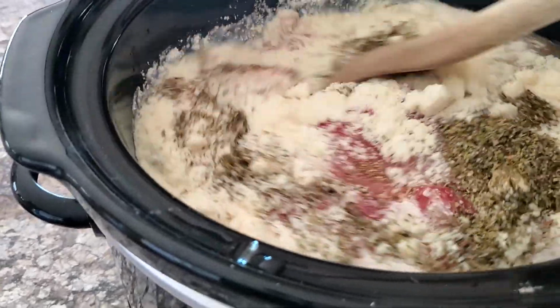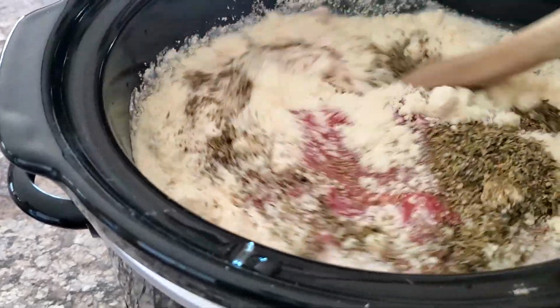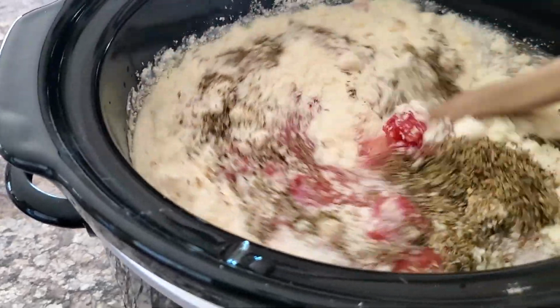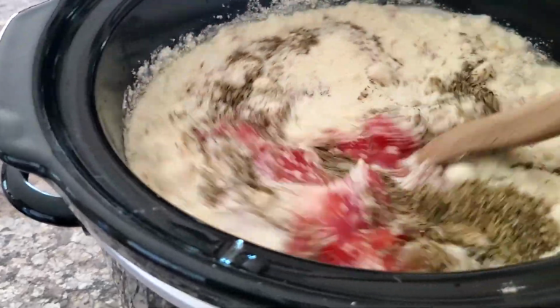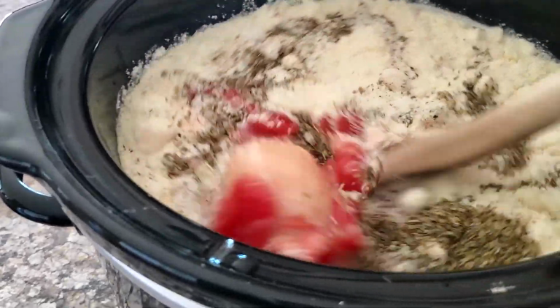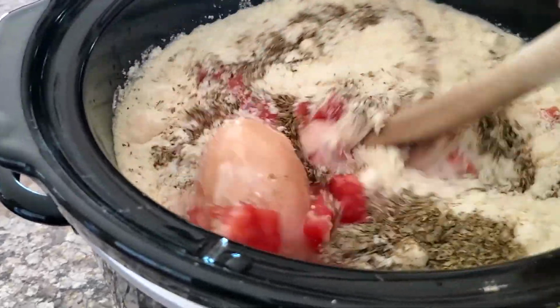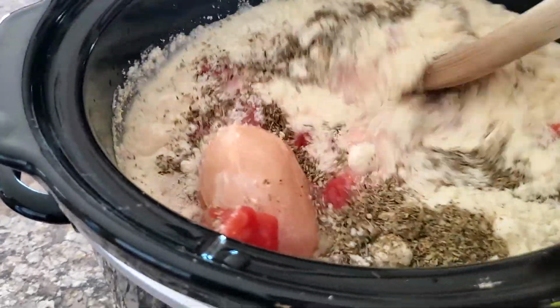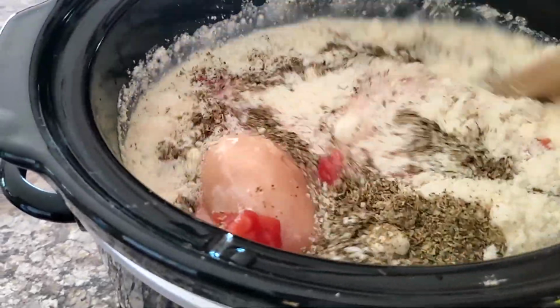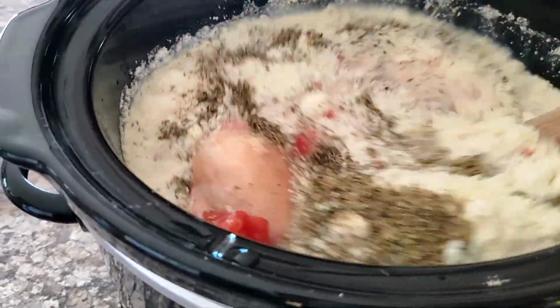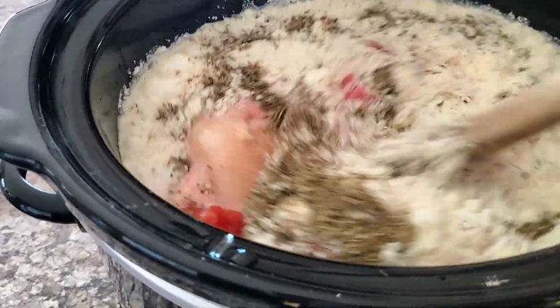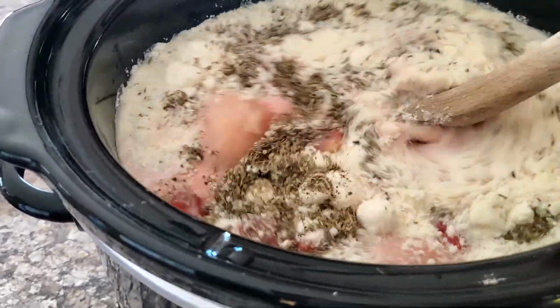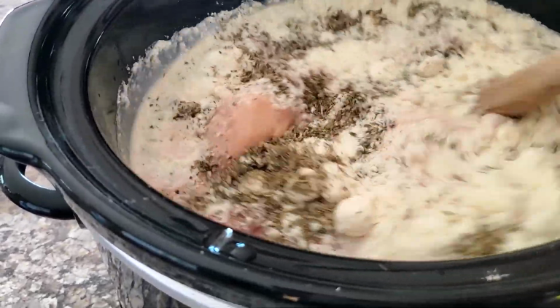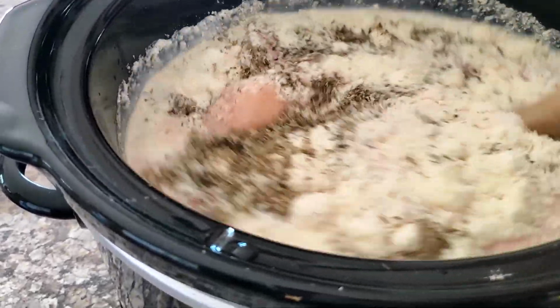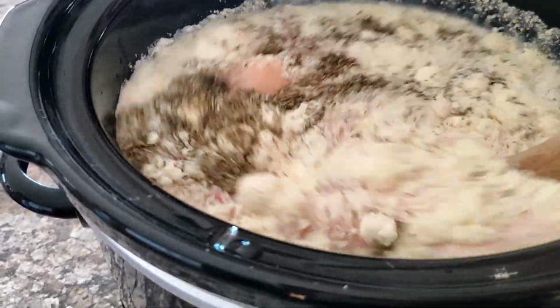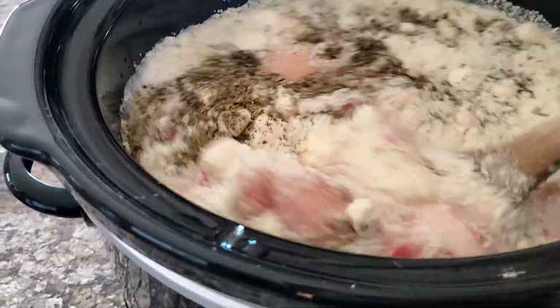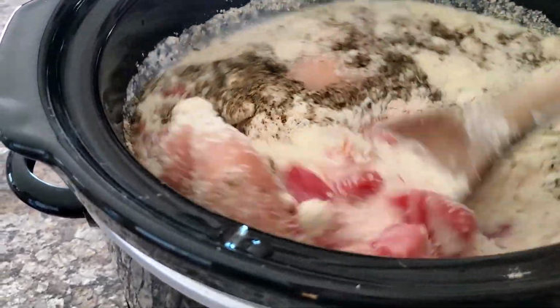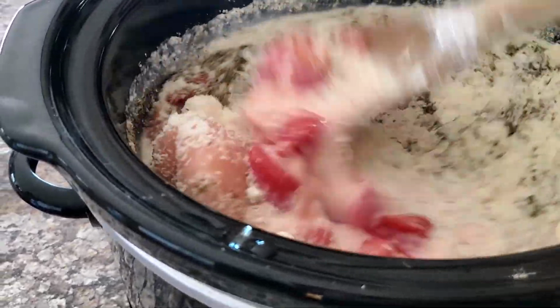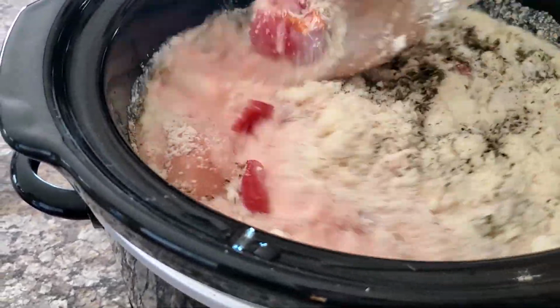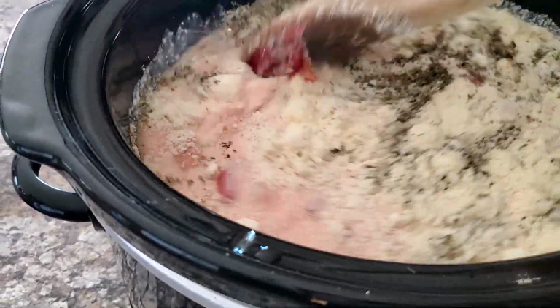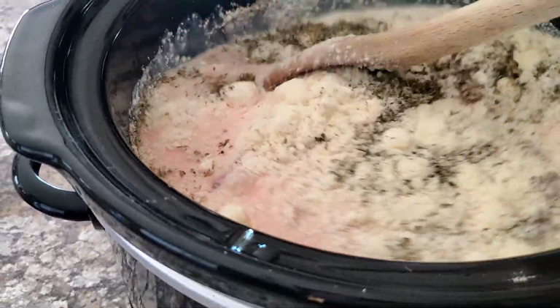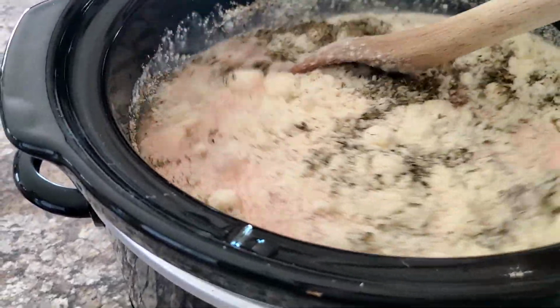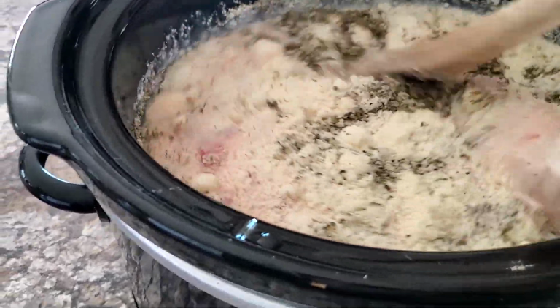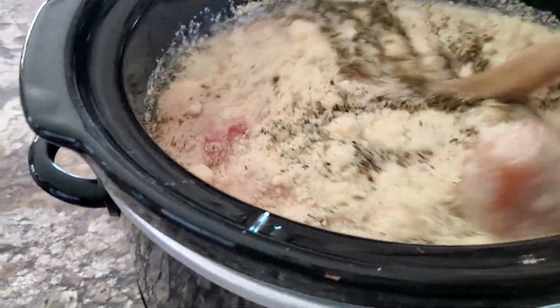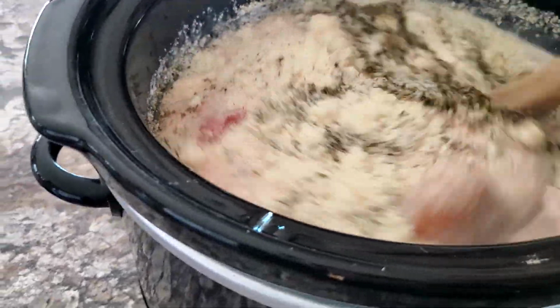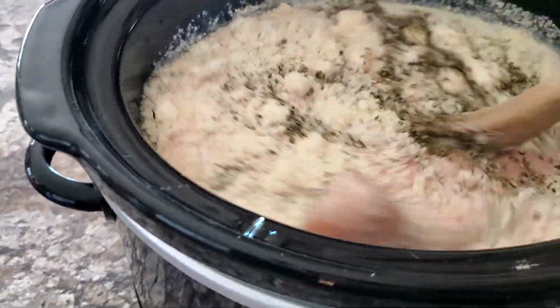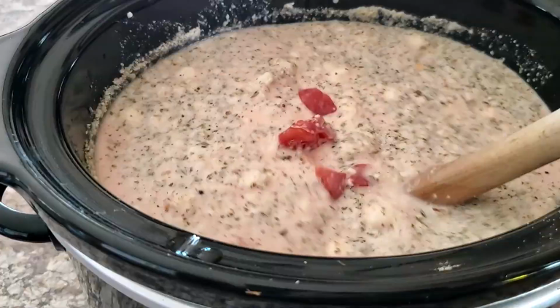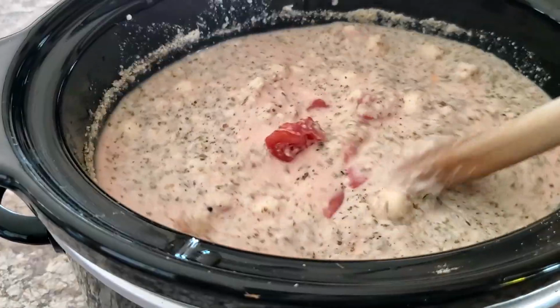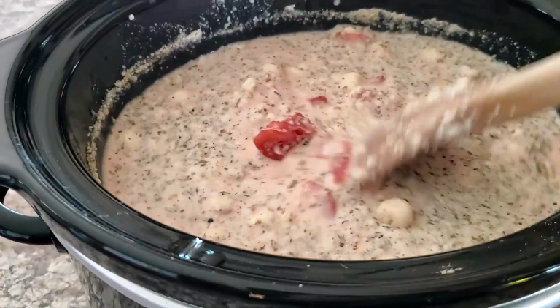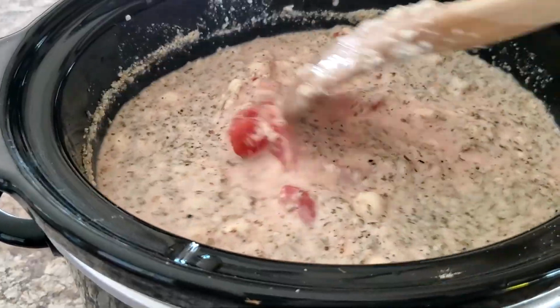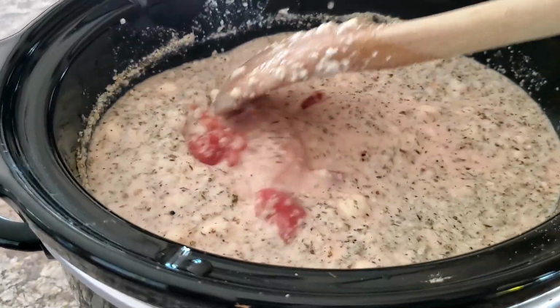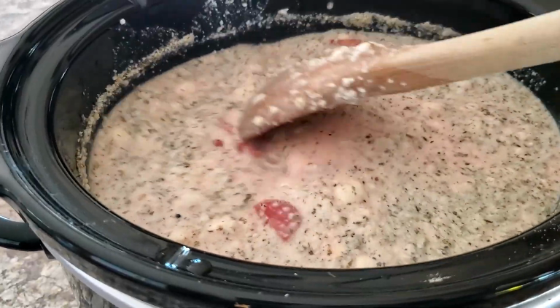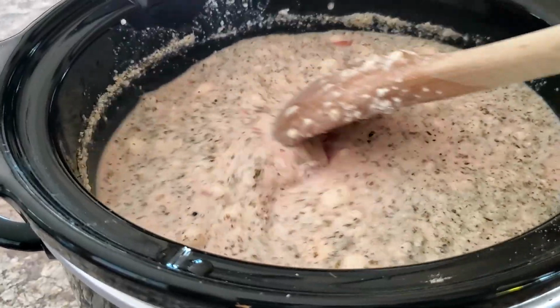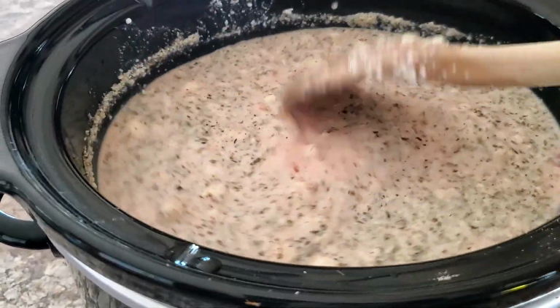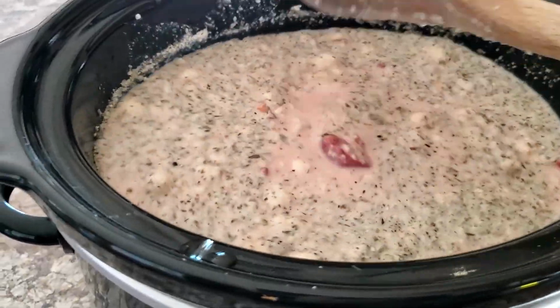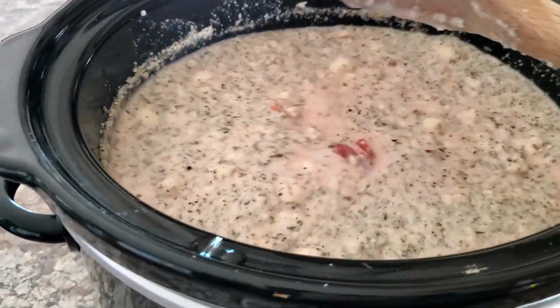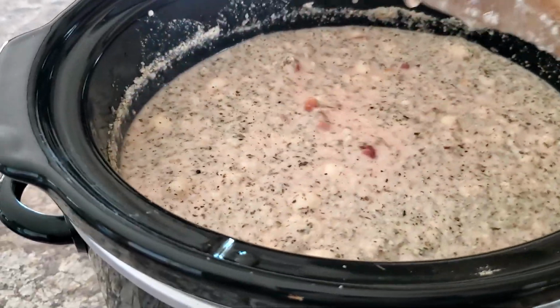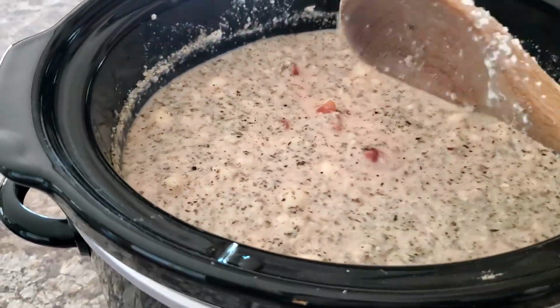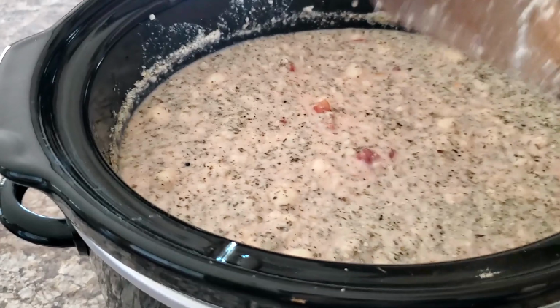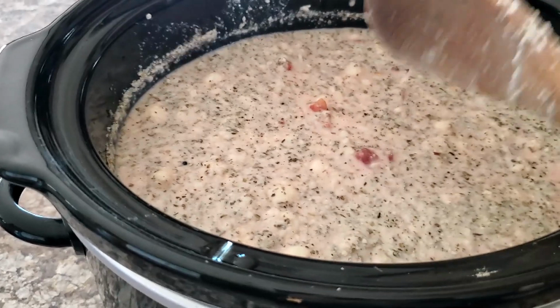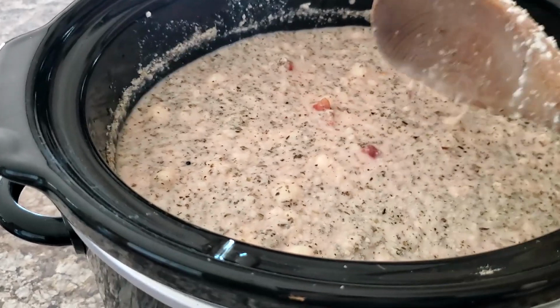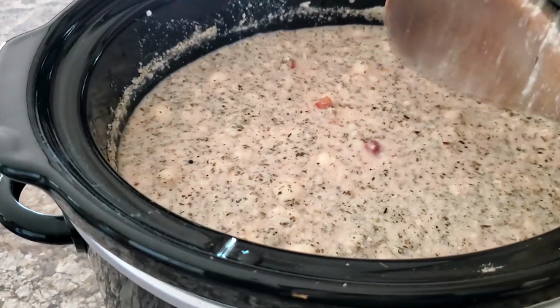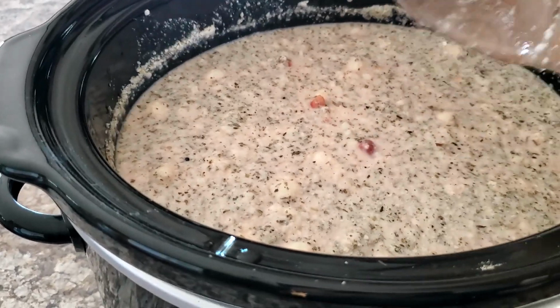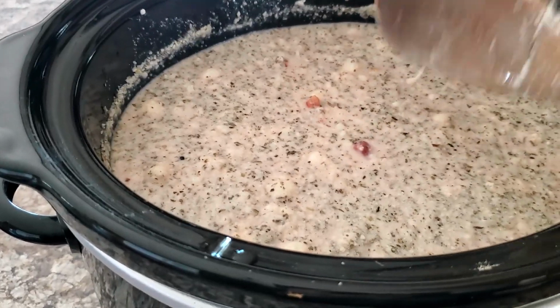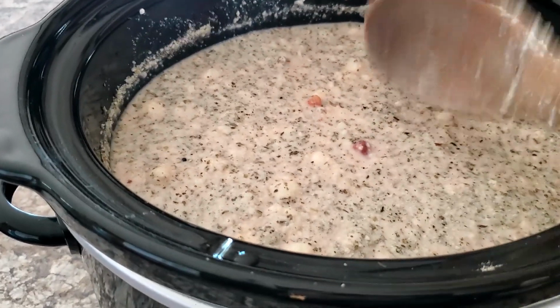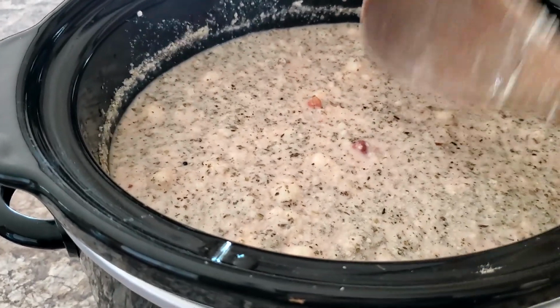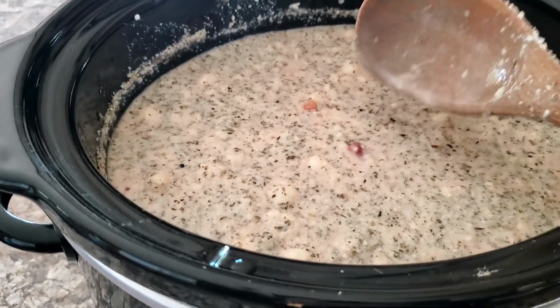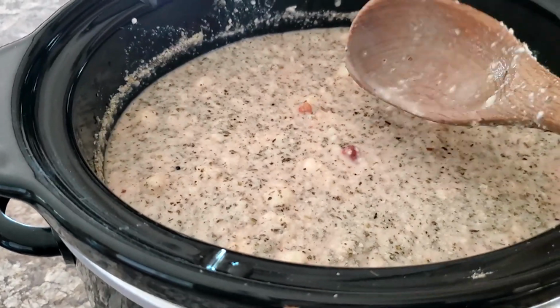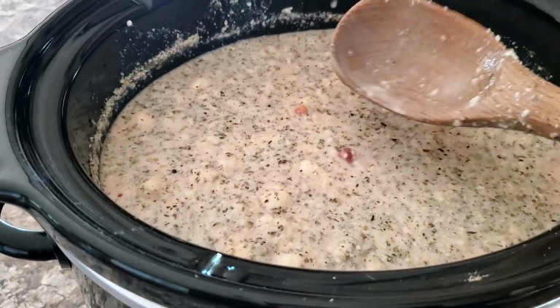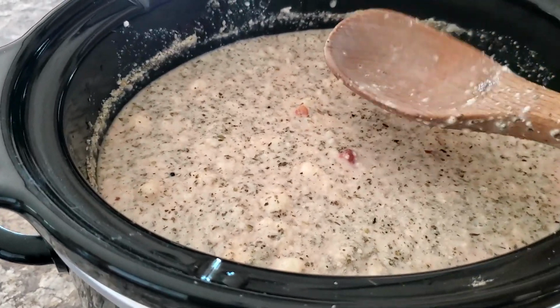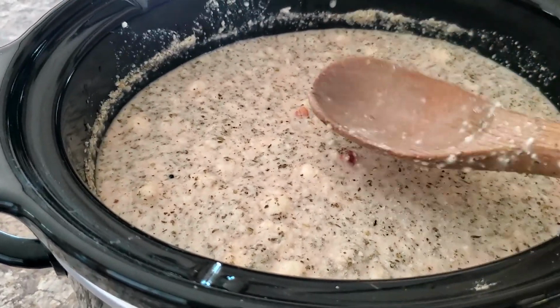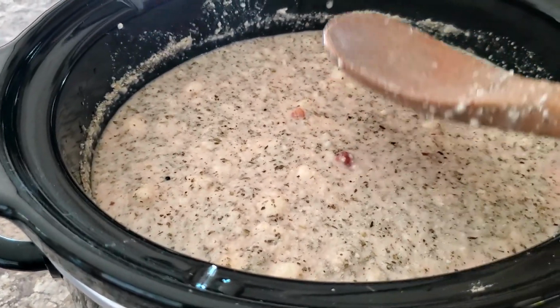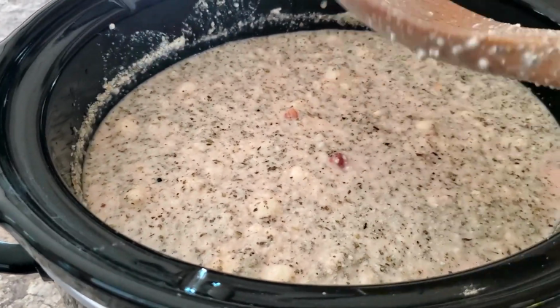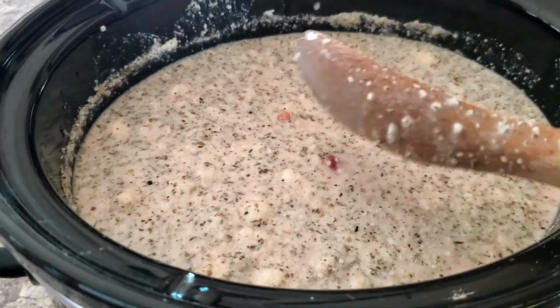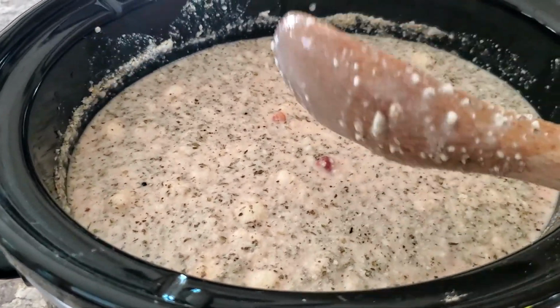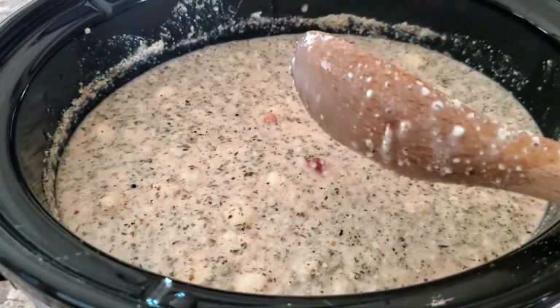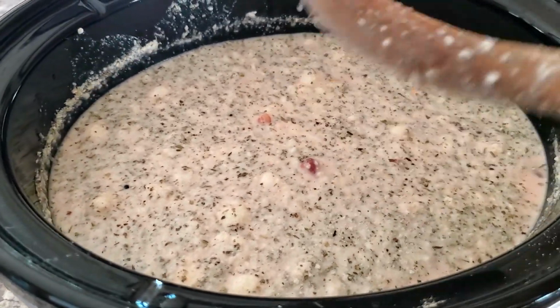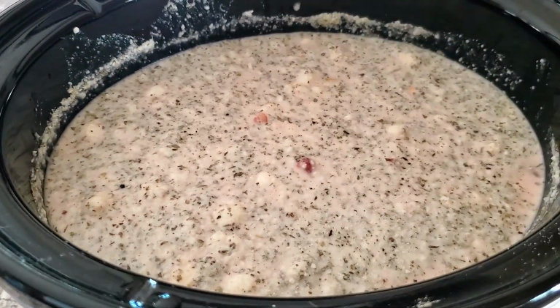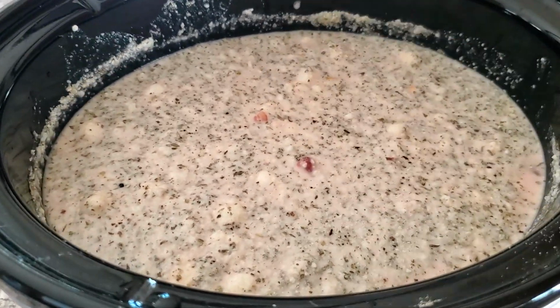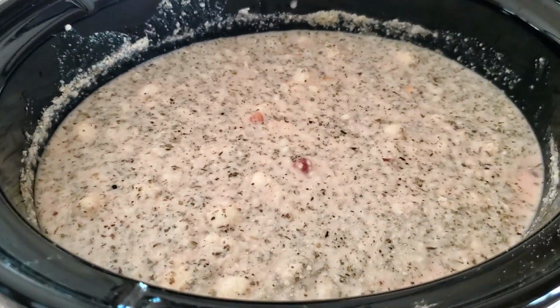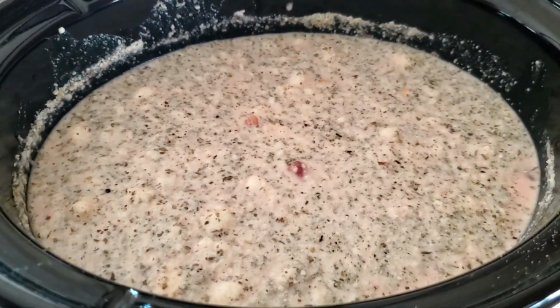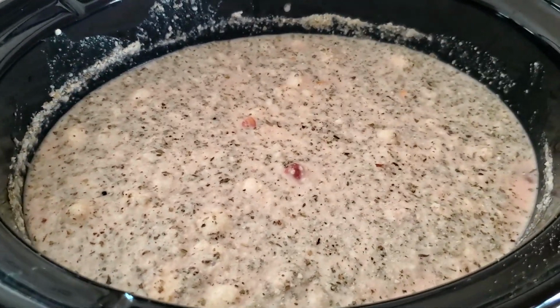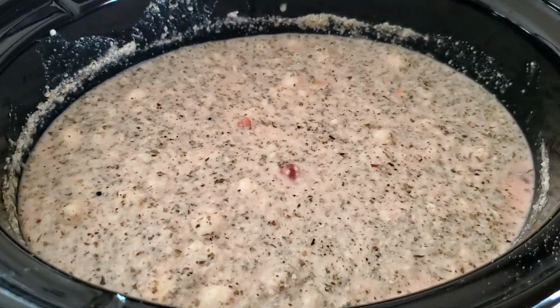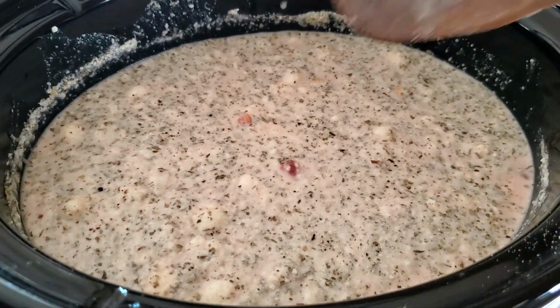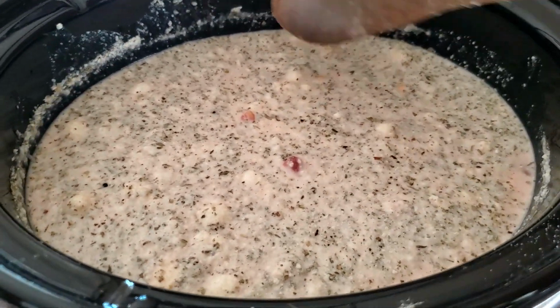Stir this up and then I'll let it cook all day long. I hope it's good. I hope the kids like it. I'm just needing new recipes, so I thought we'd try this.